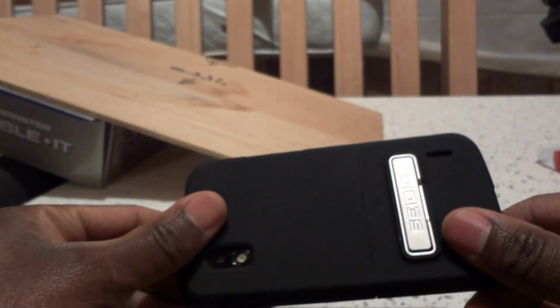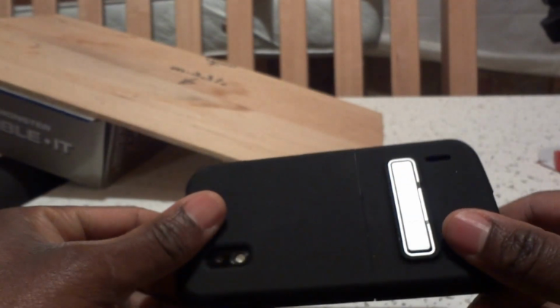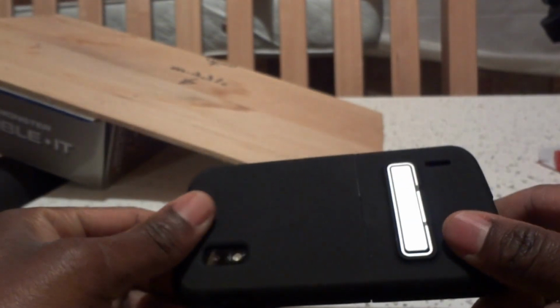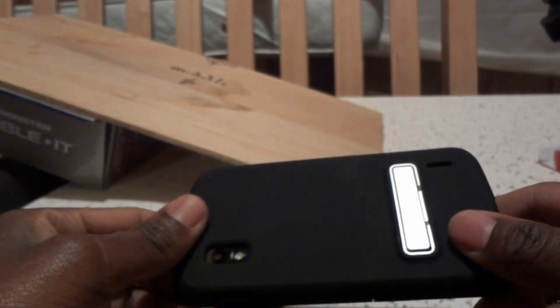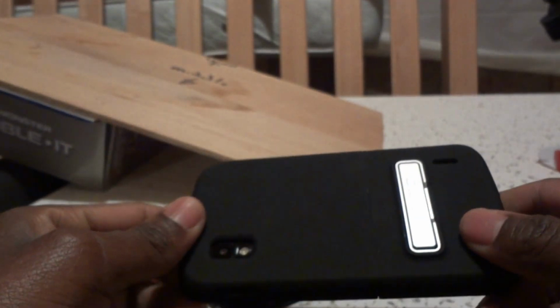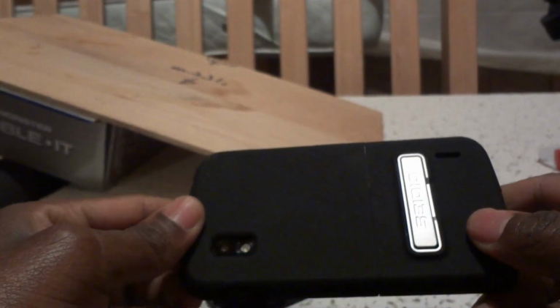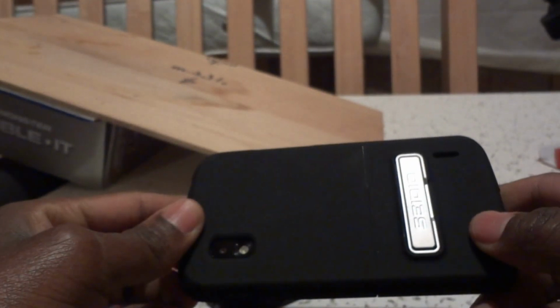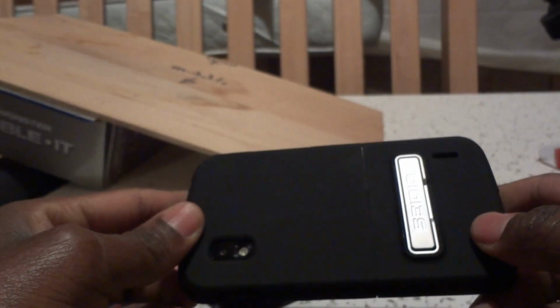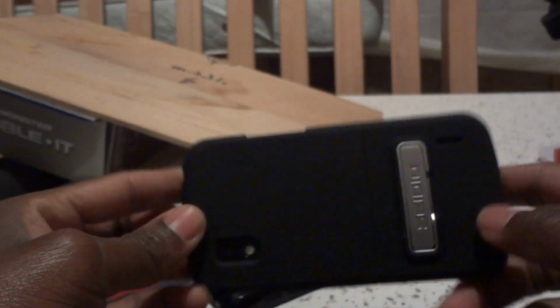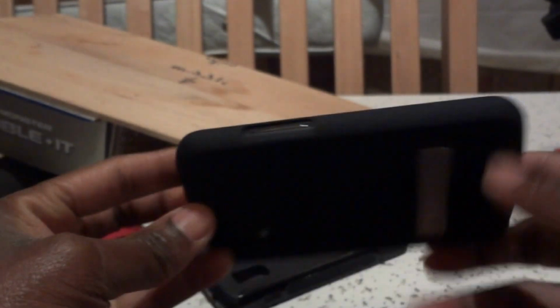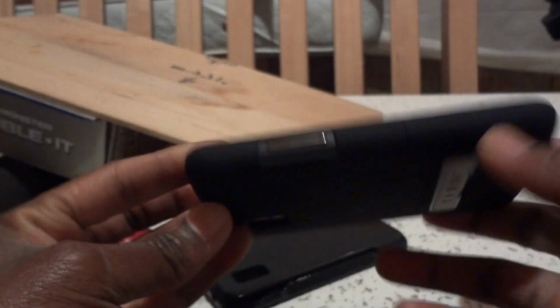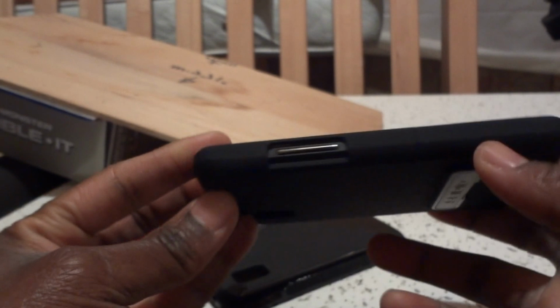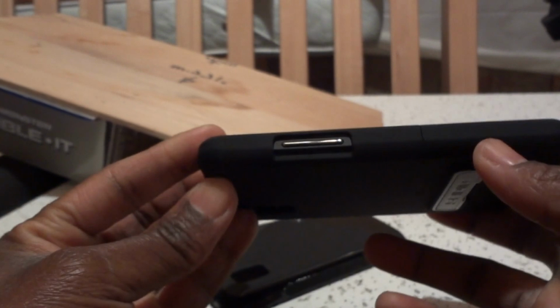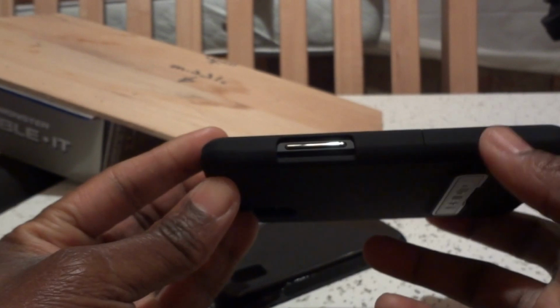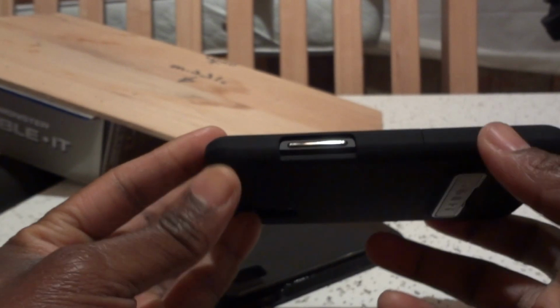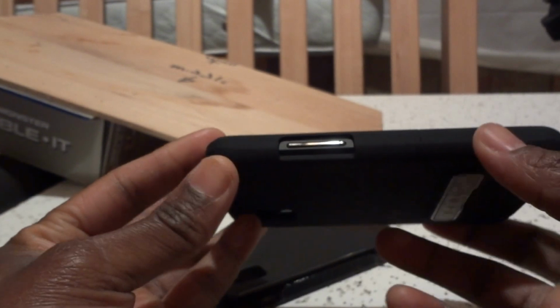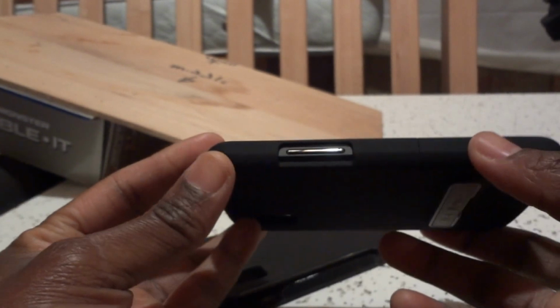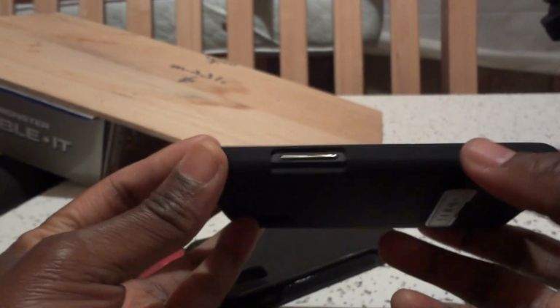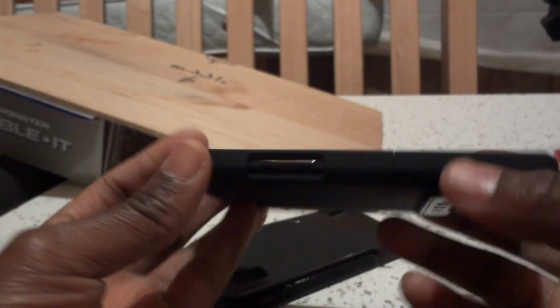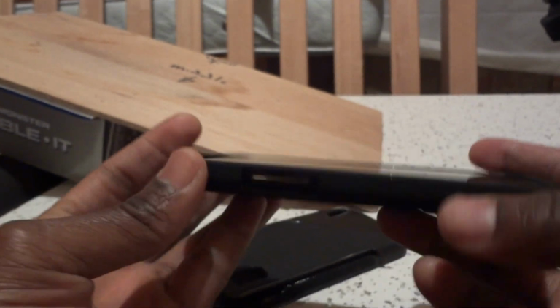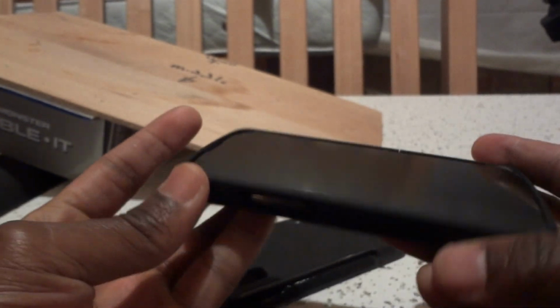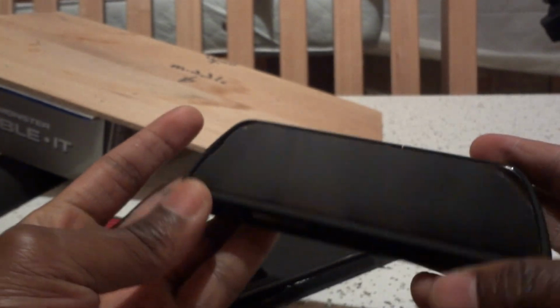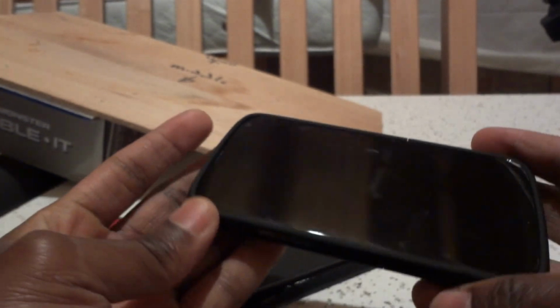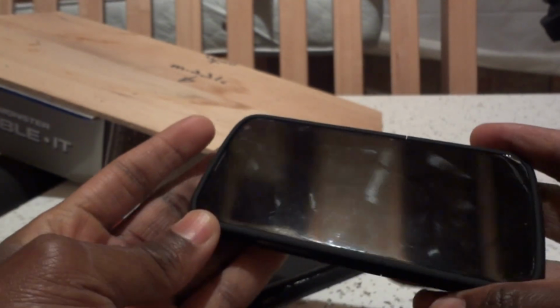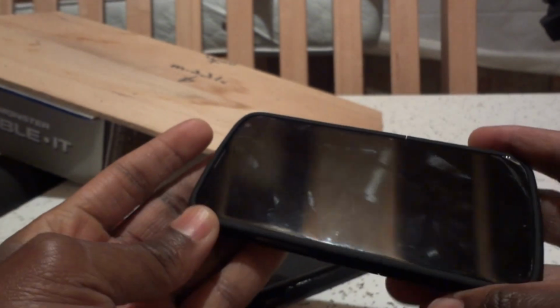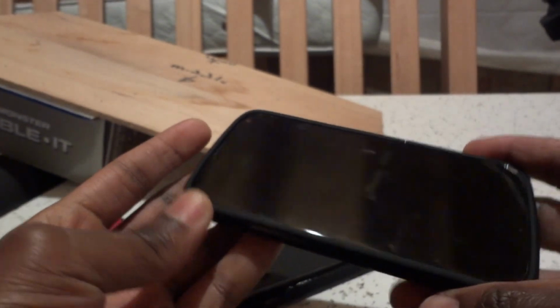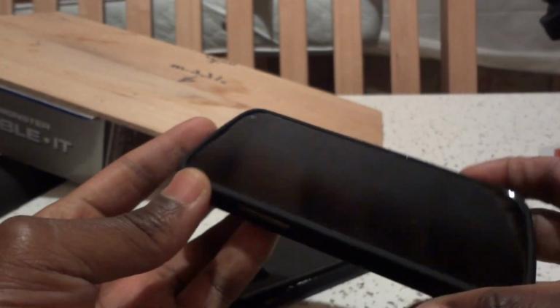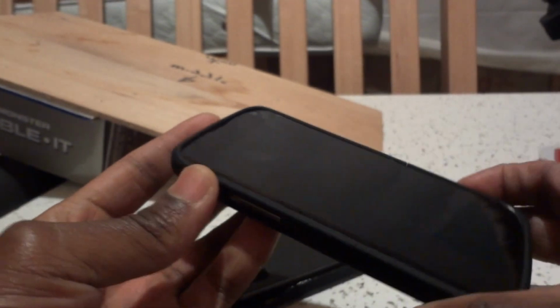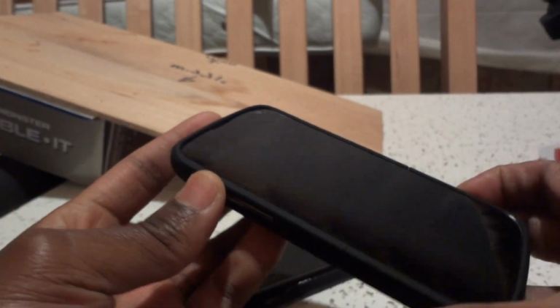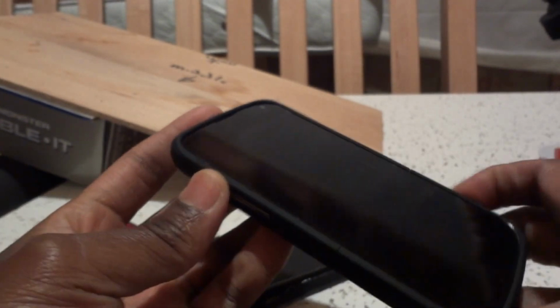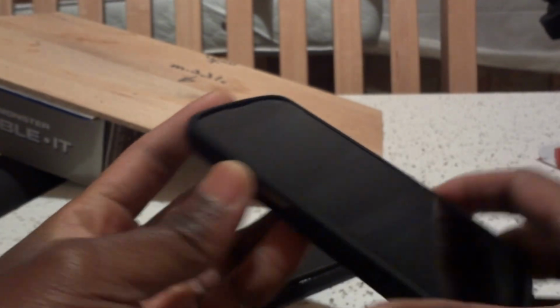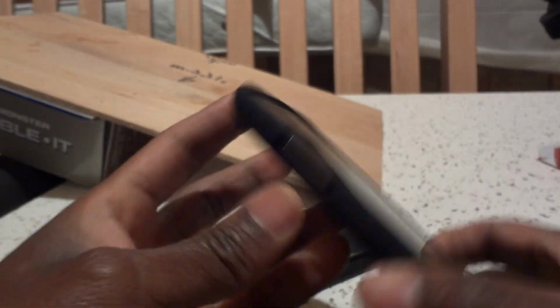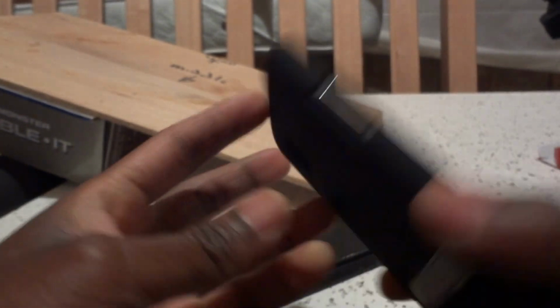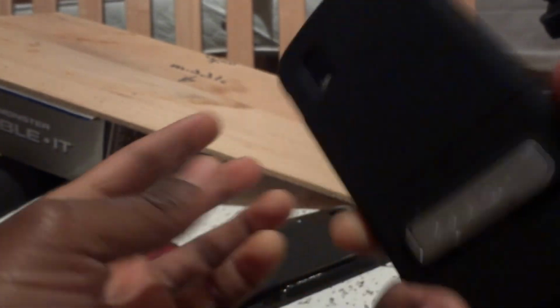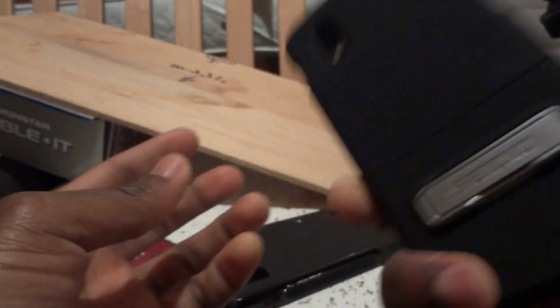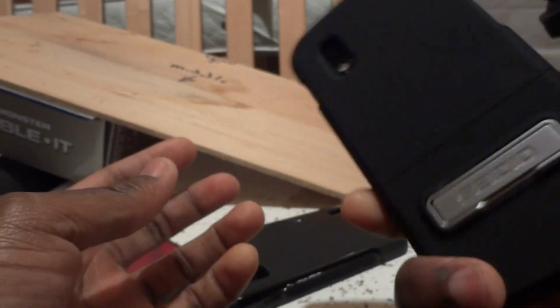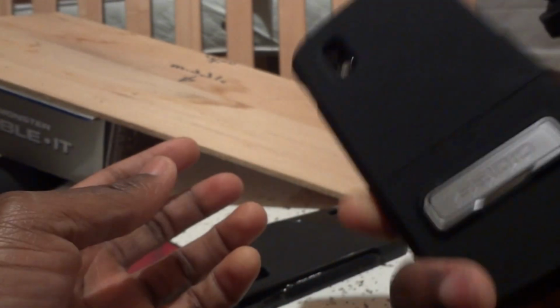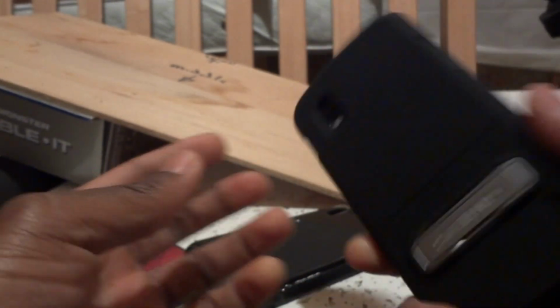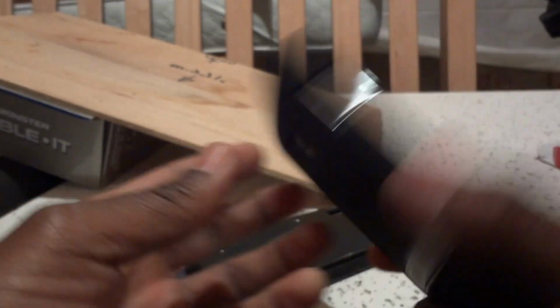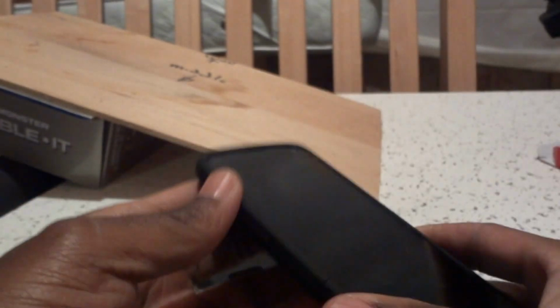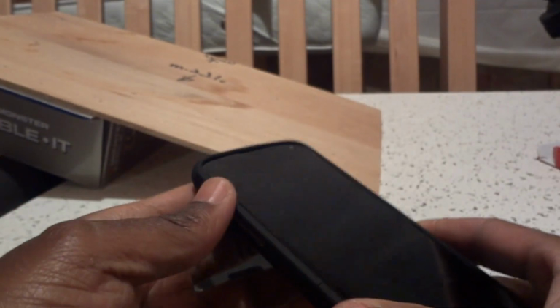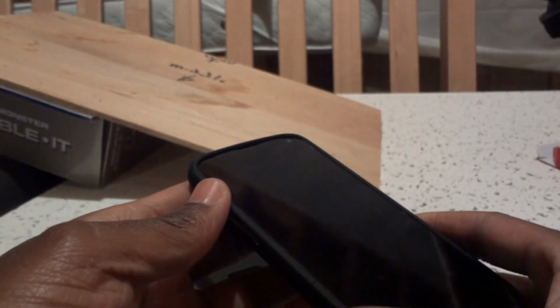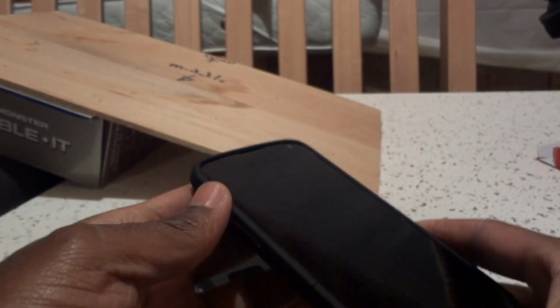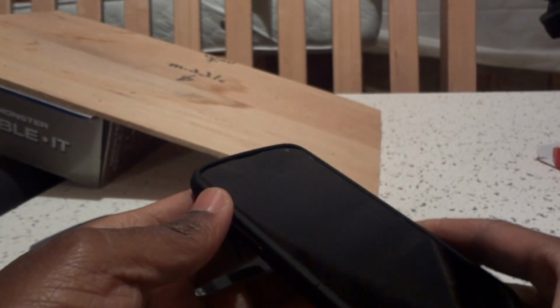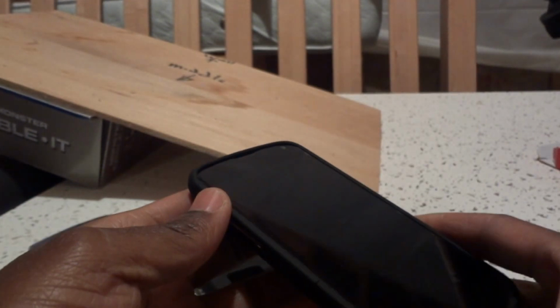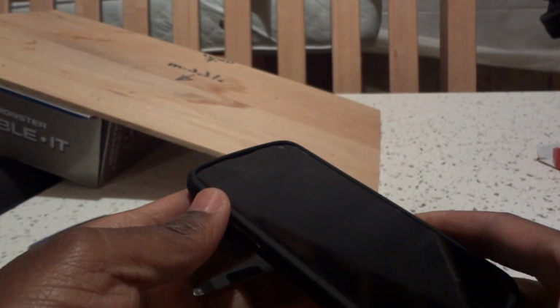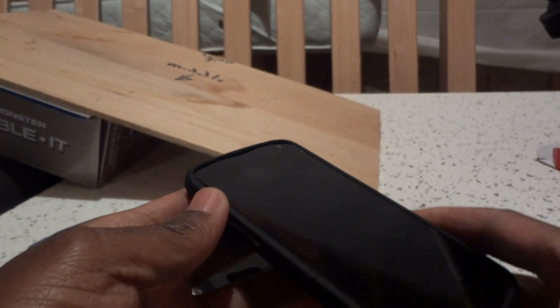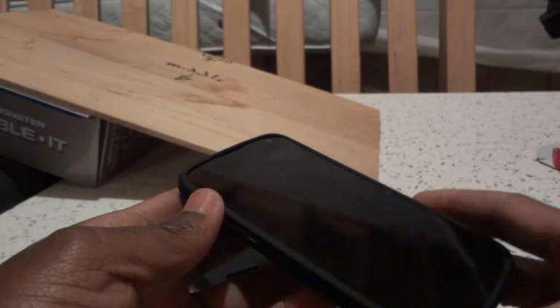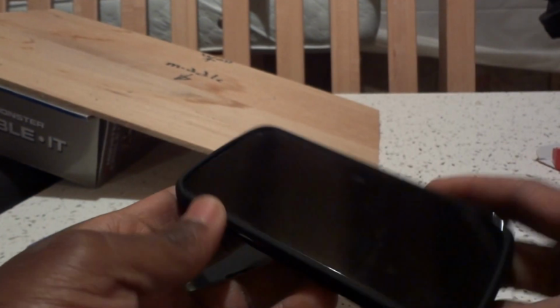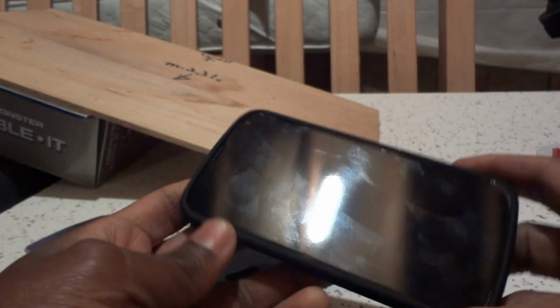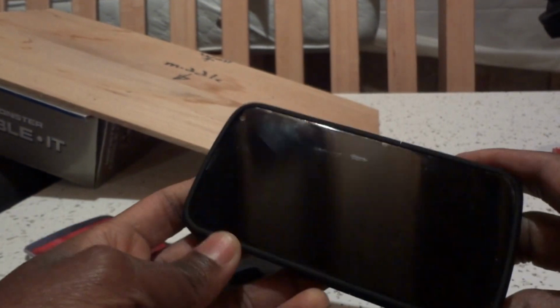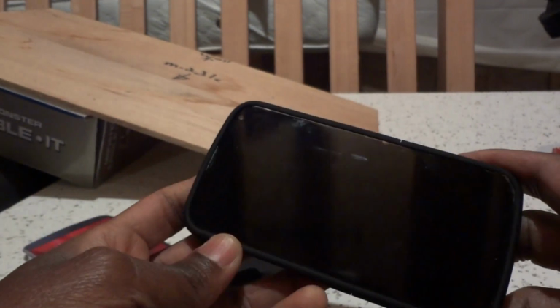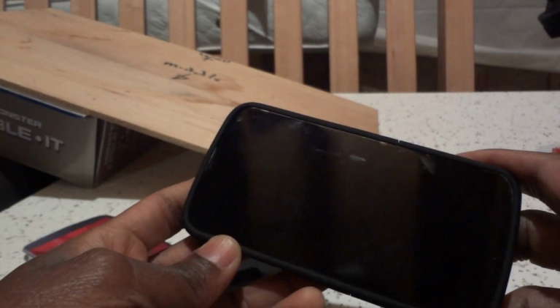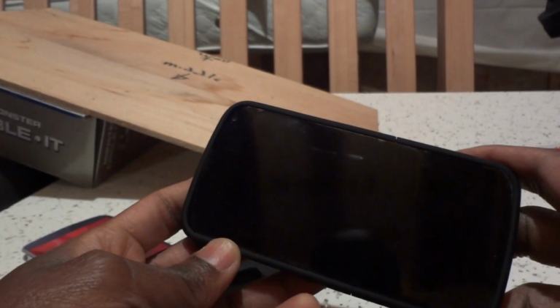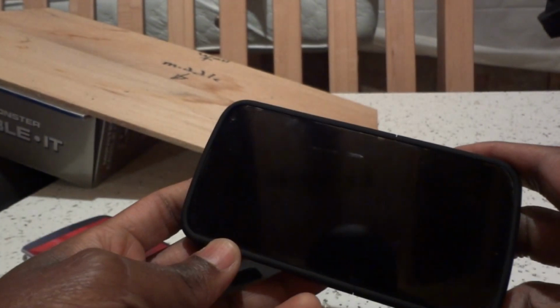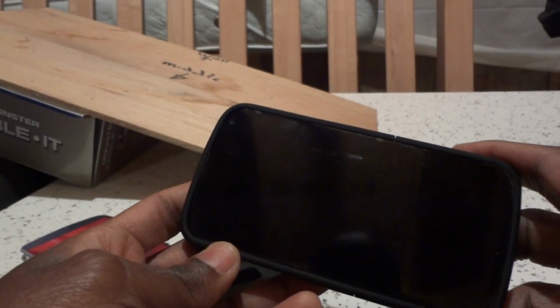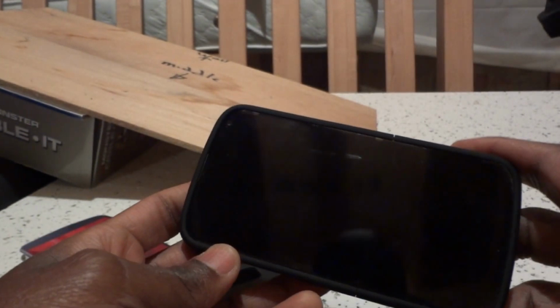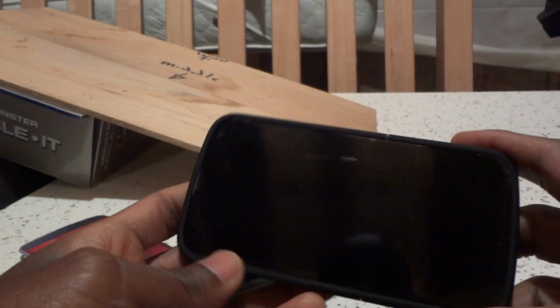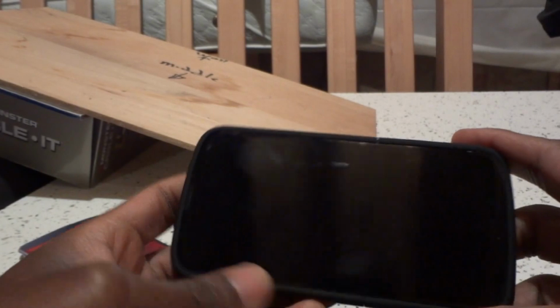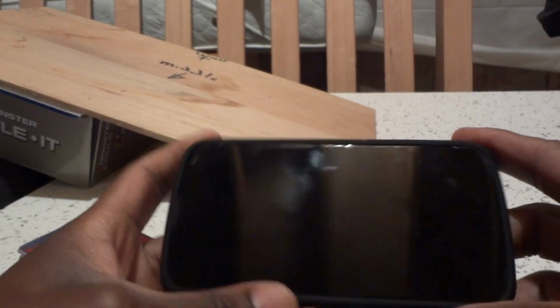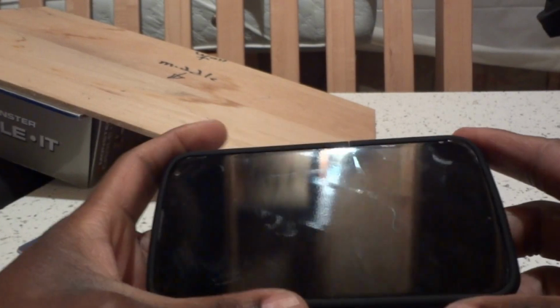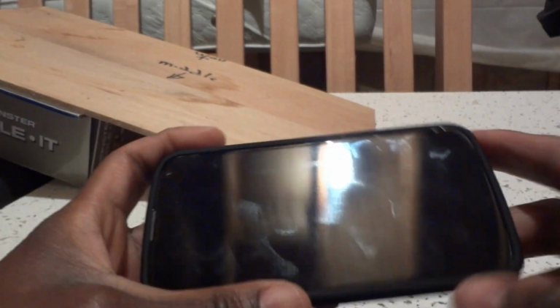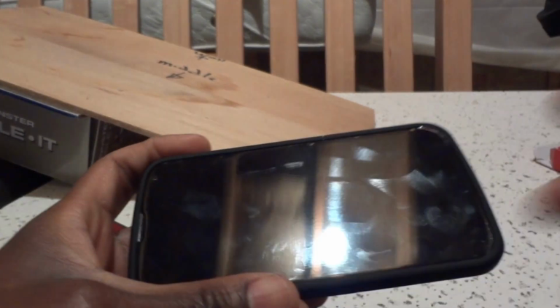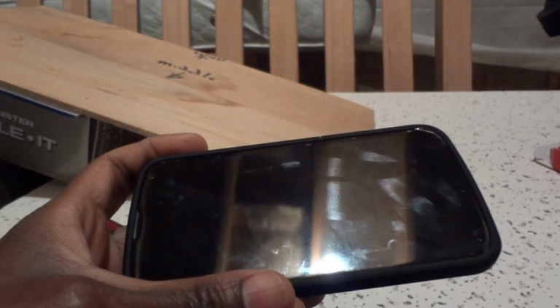All right guys, that's it. I think it's a pretty good case — I'm happy with it. Hopefully it lasts a very long time, as long as I intend to keep this phone. All the best, take care.